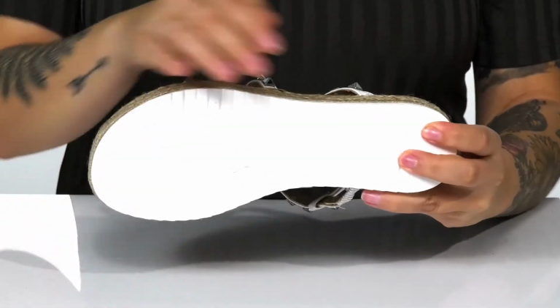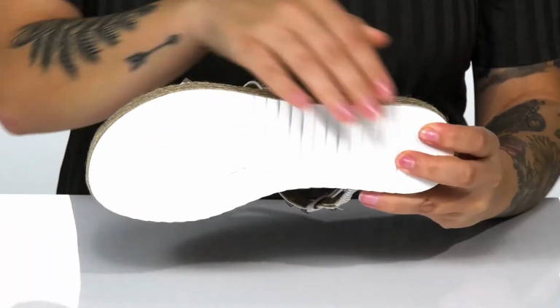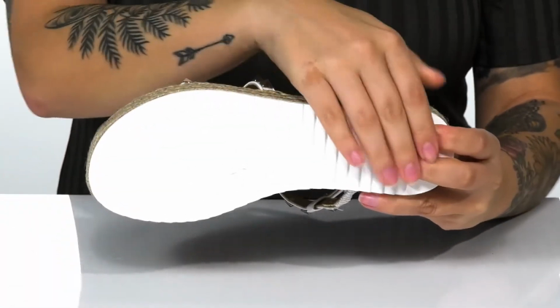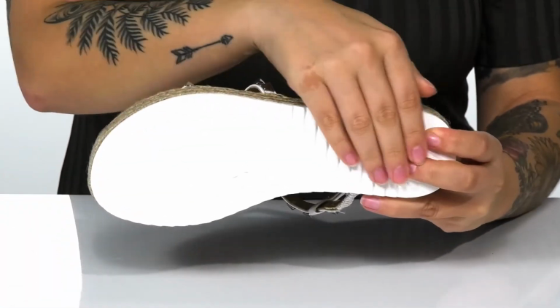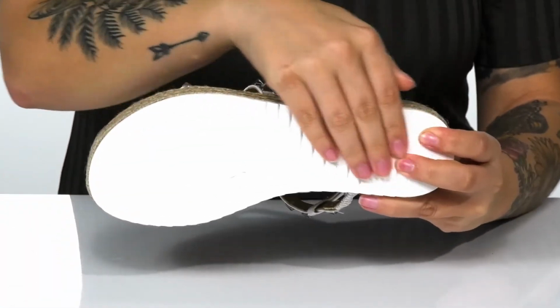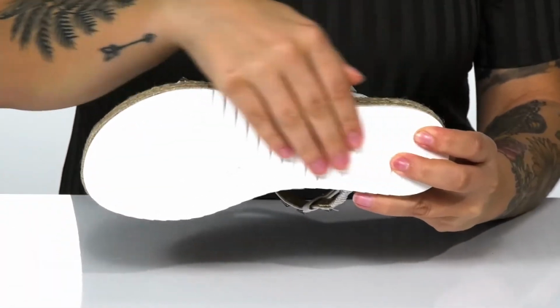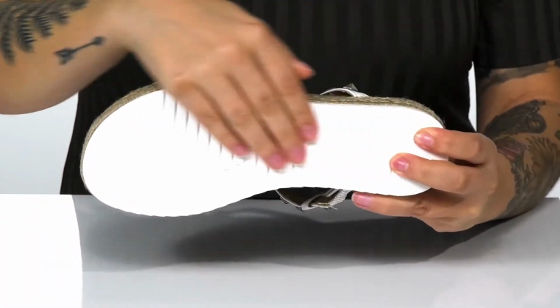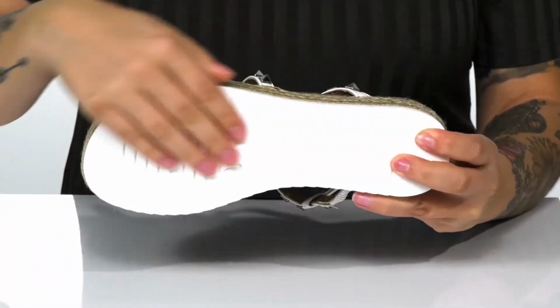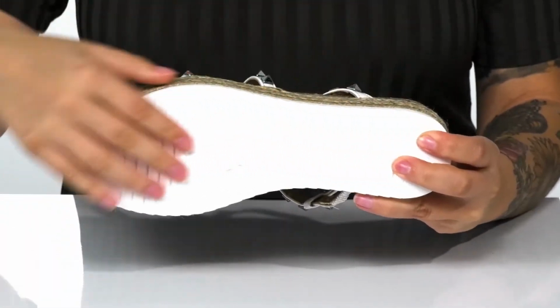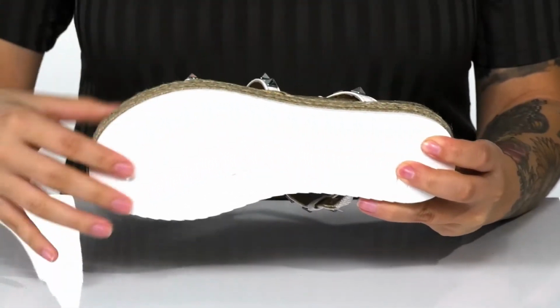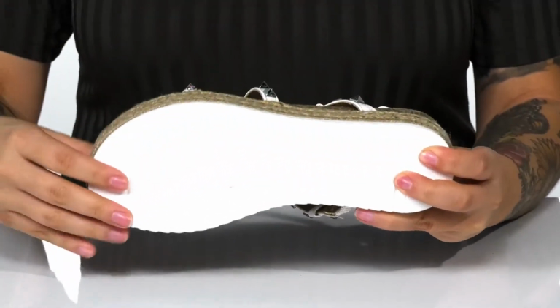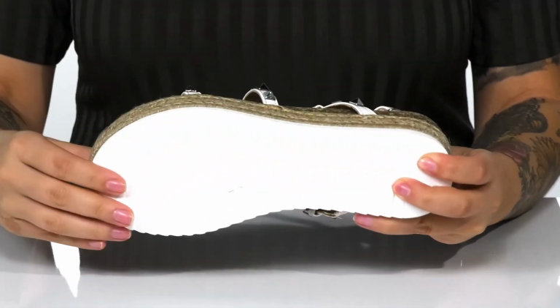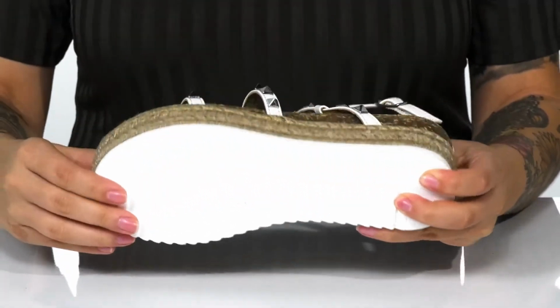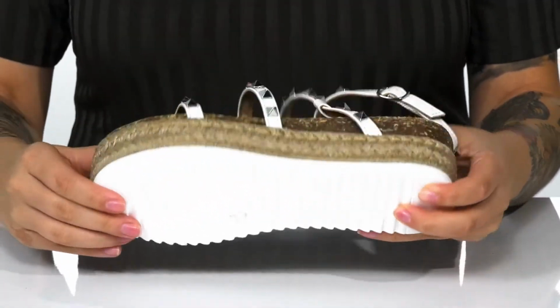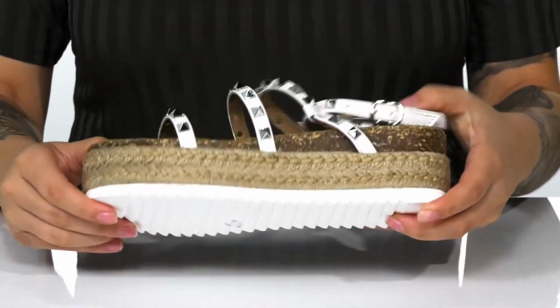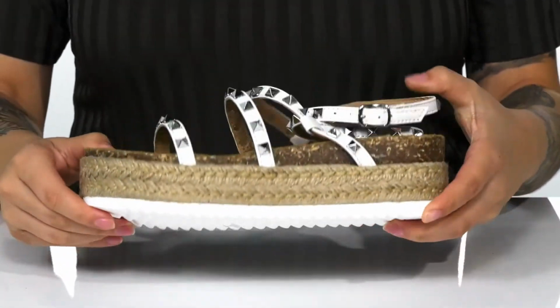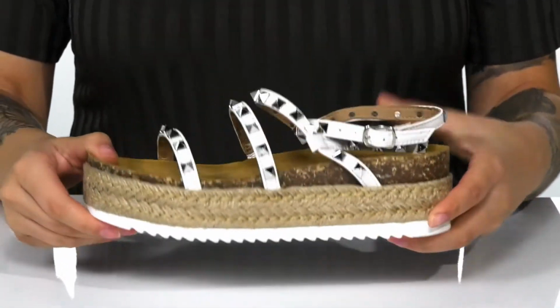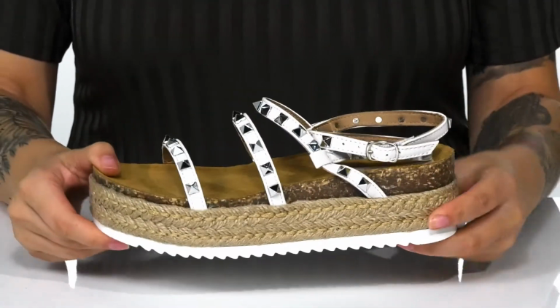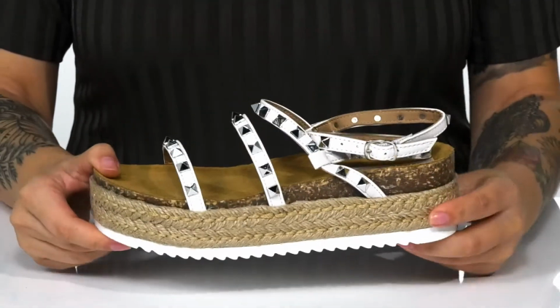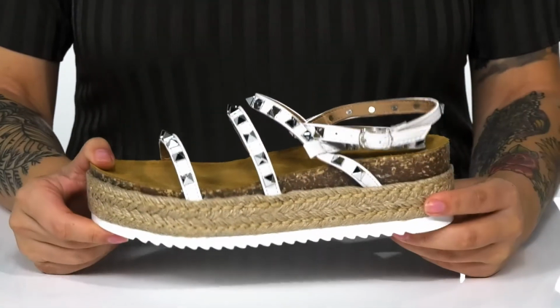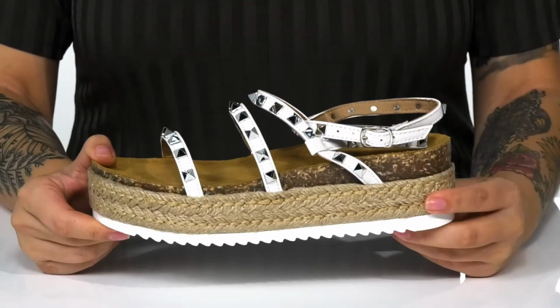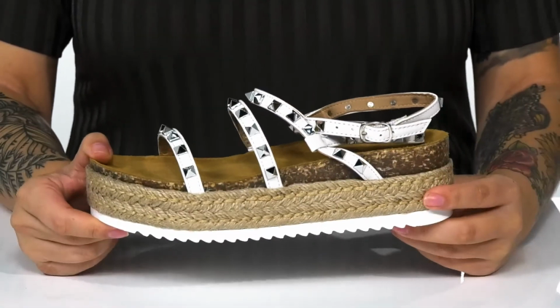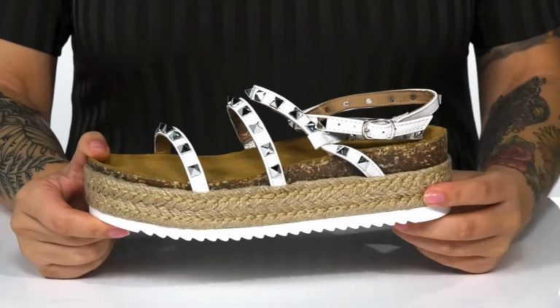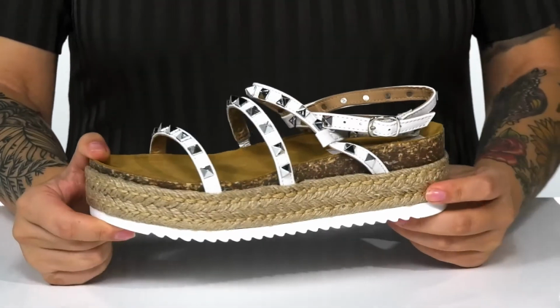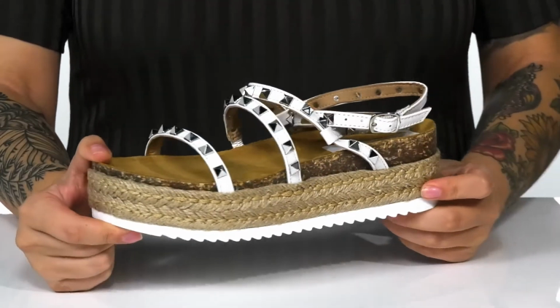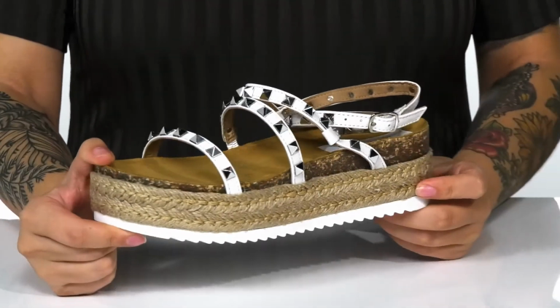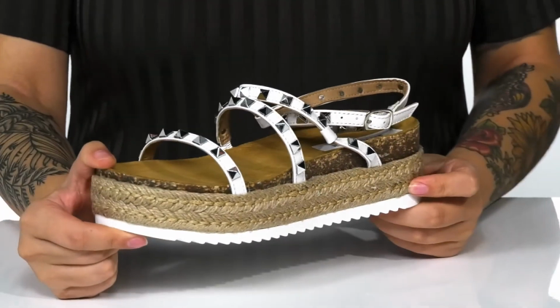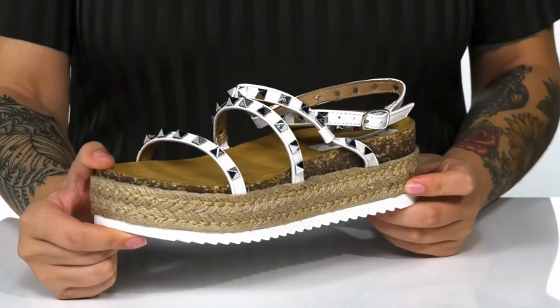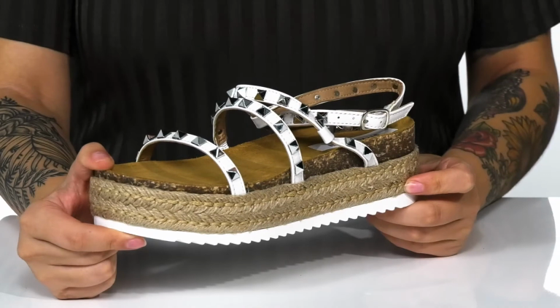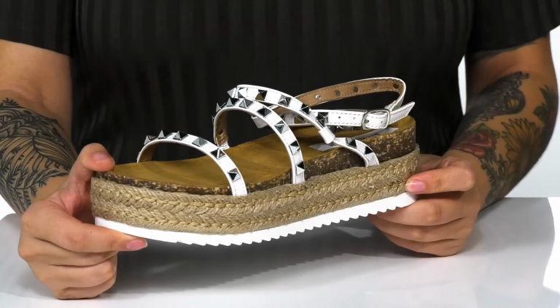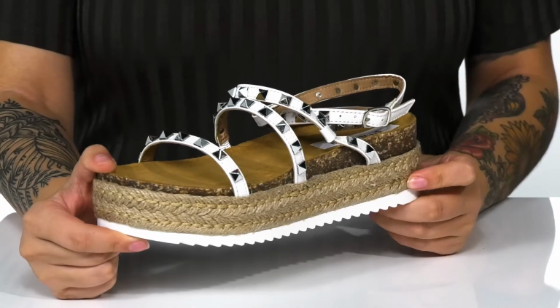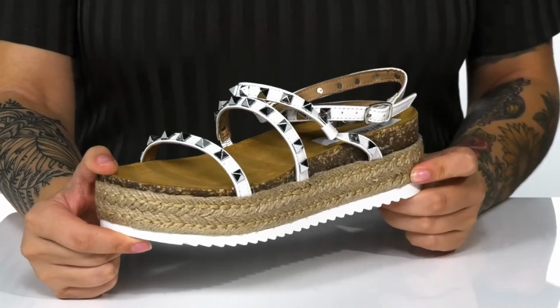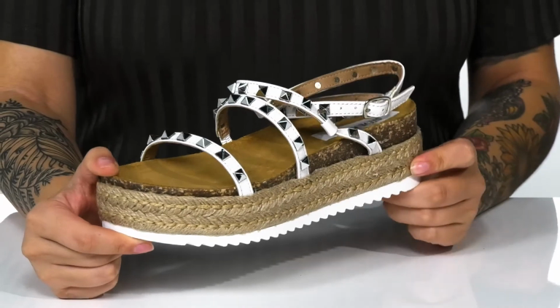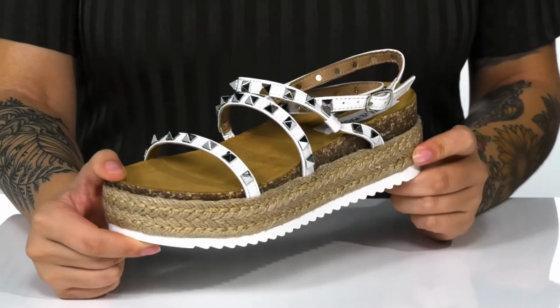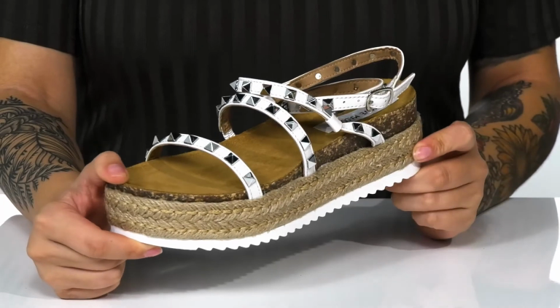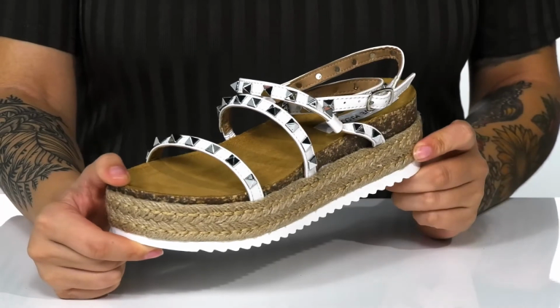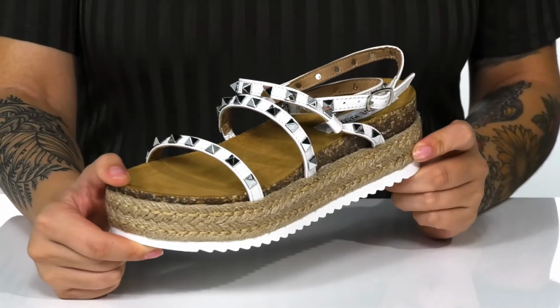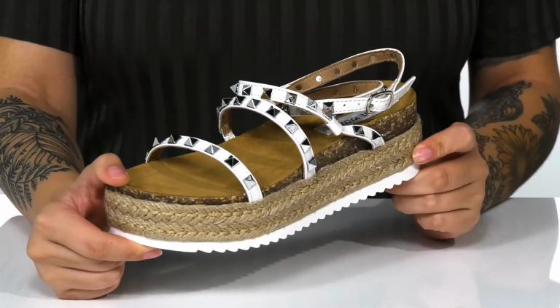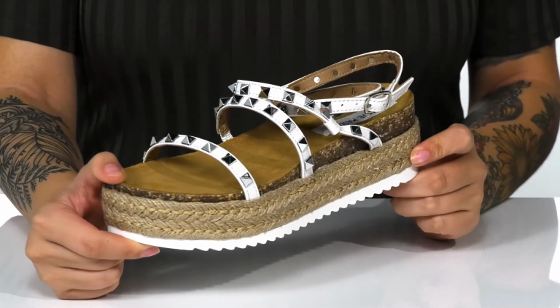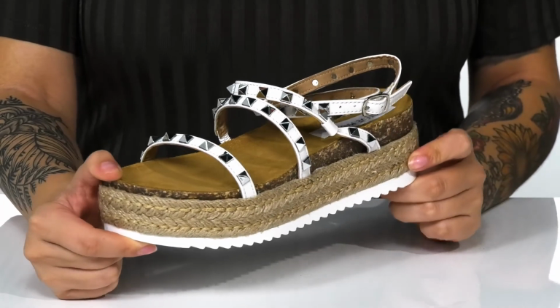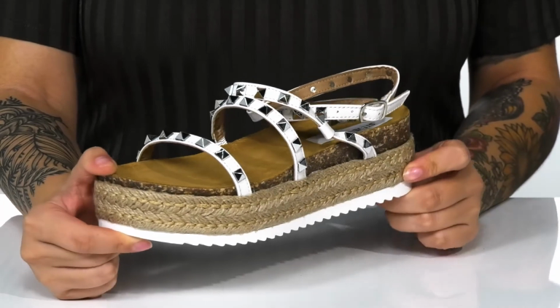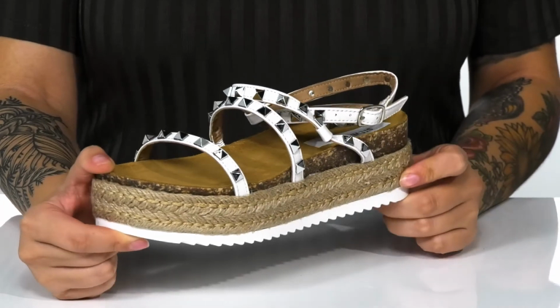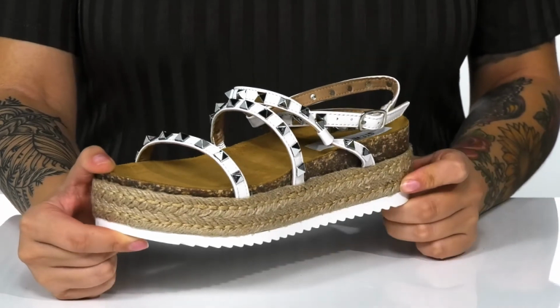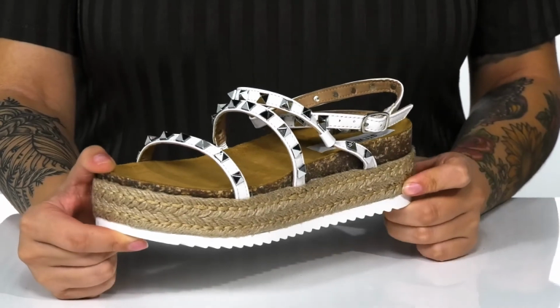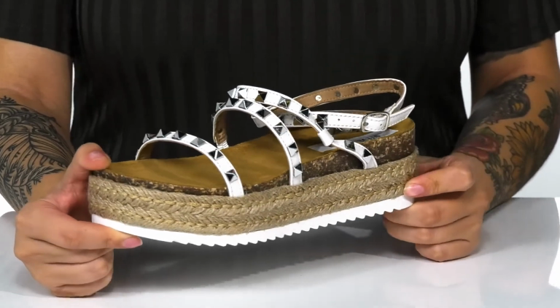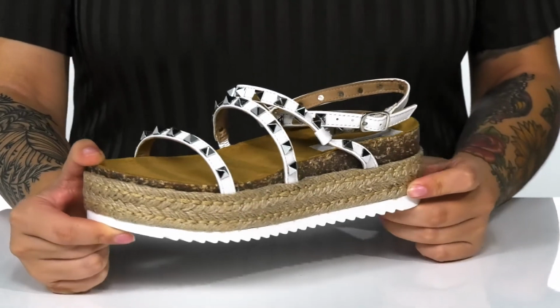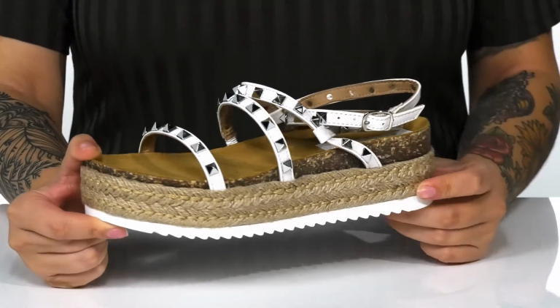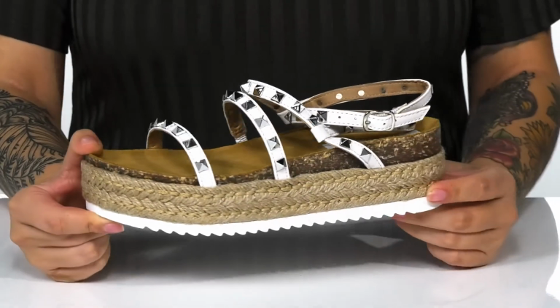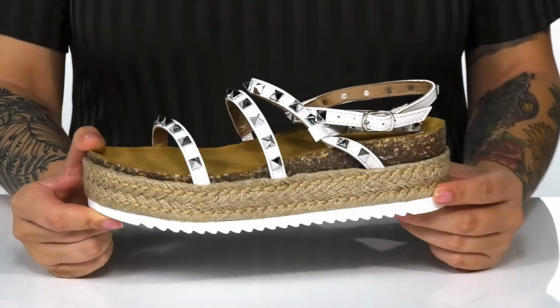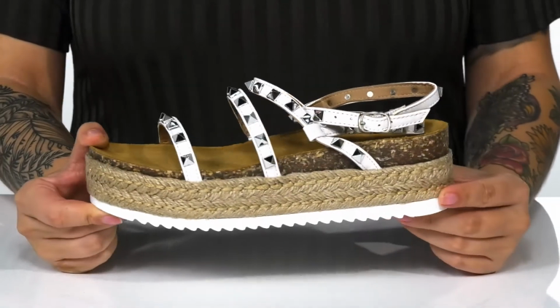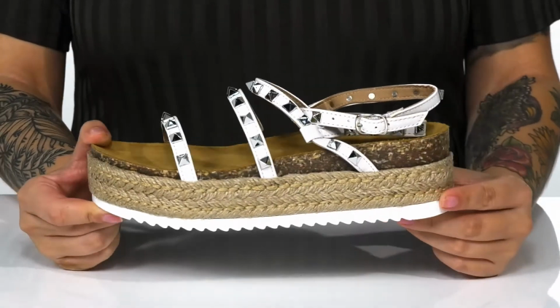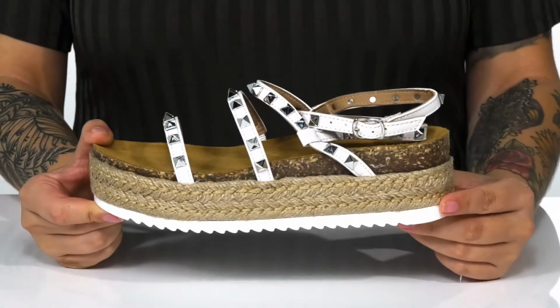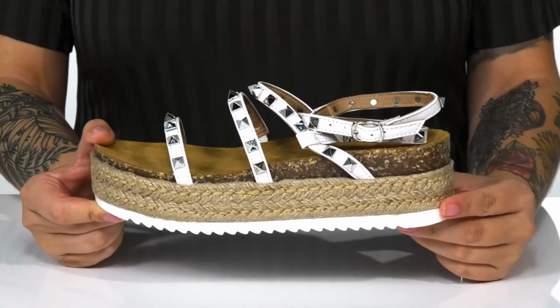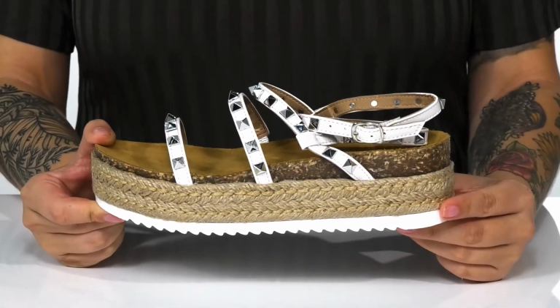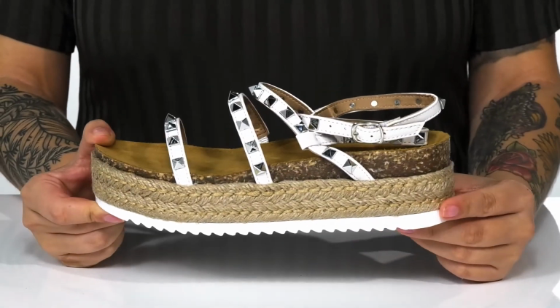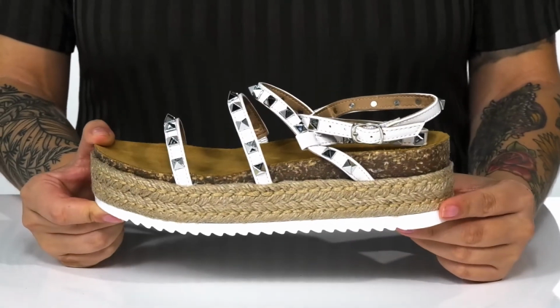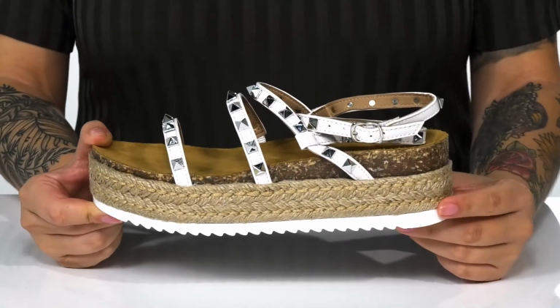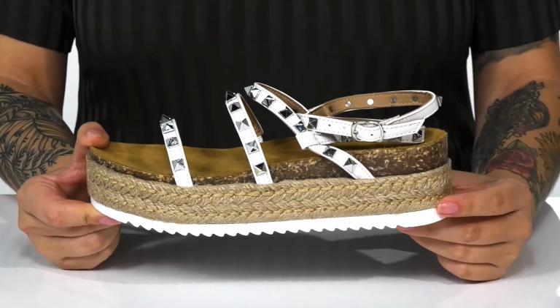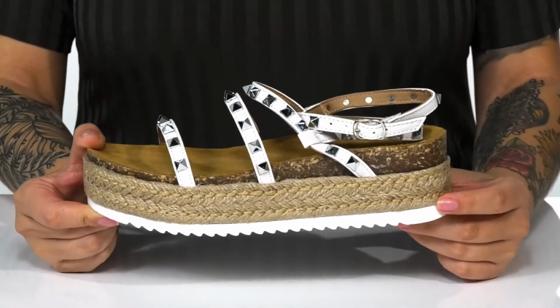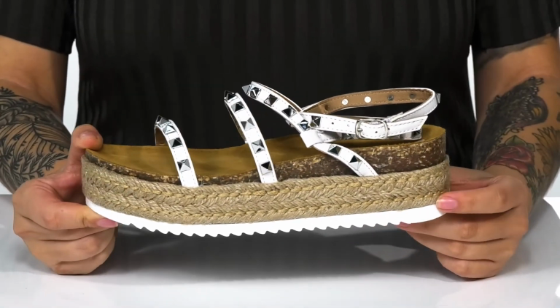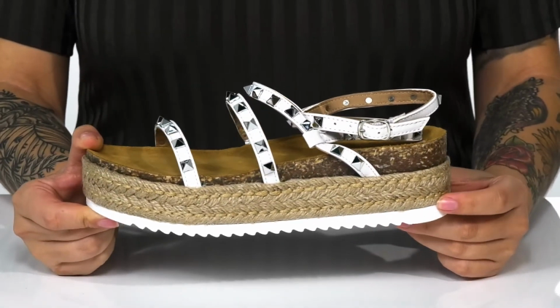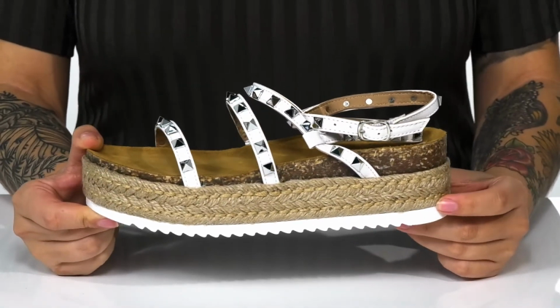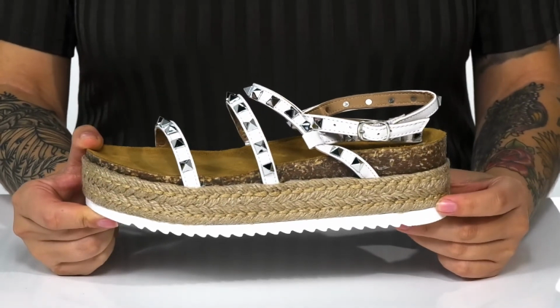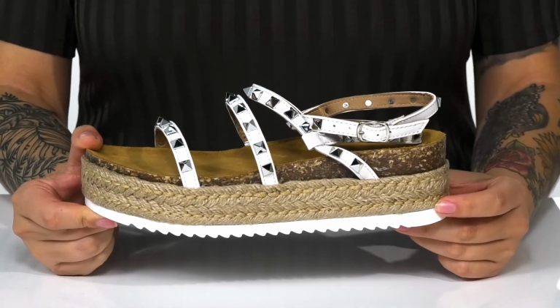Underneath there is a textured outsole for traction. I absolutely love the look of these and I think they would pair very well with a denim skirt.